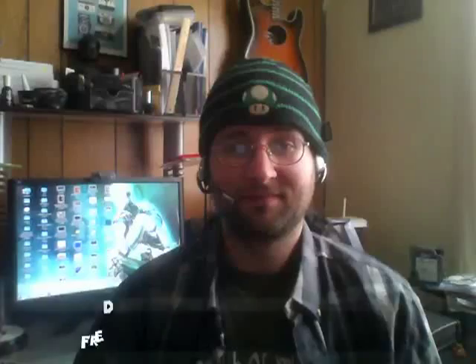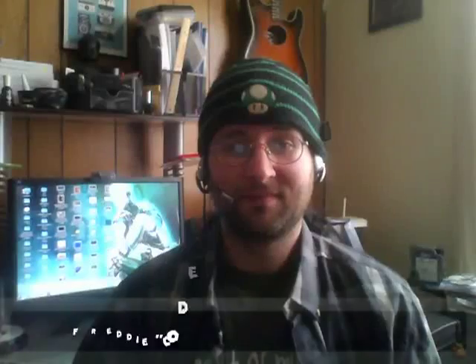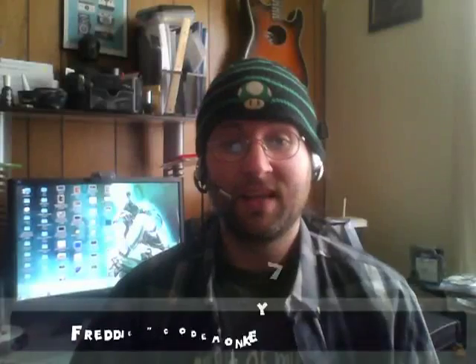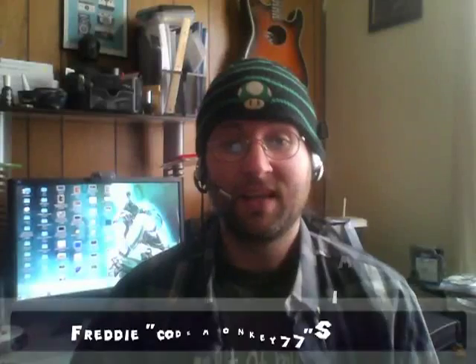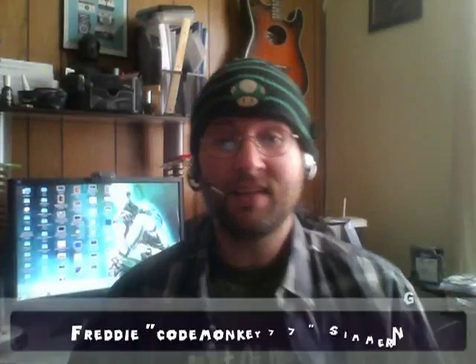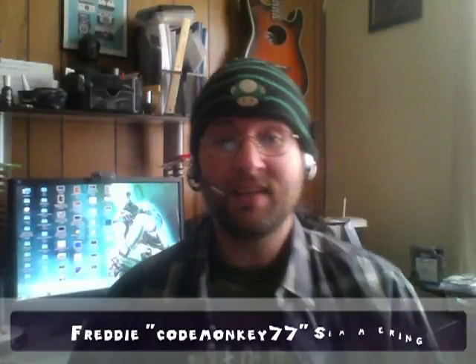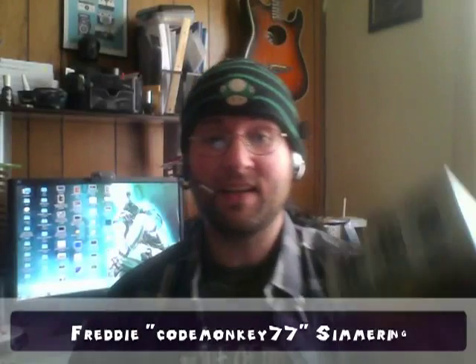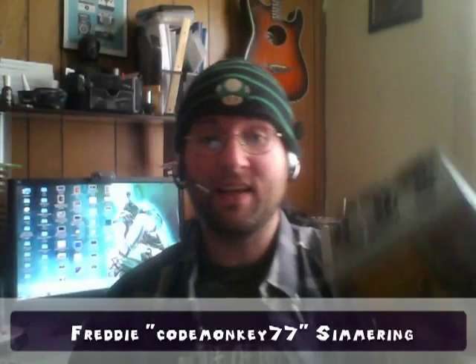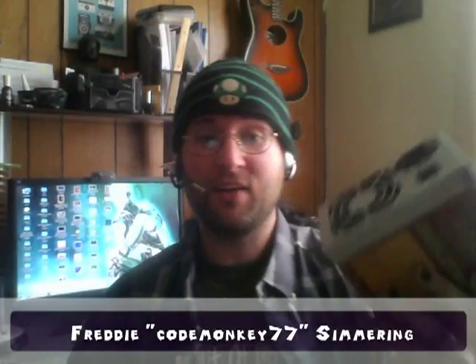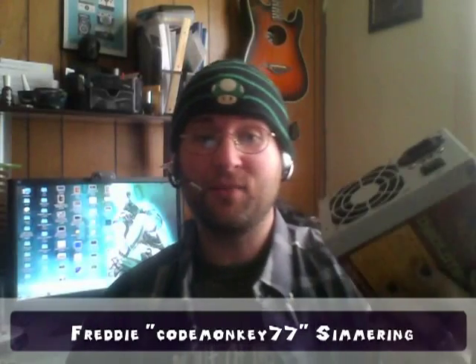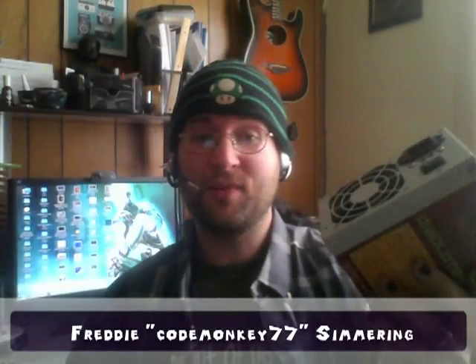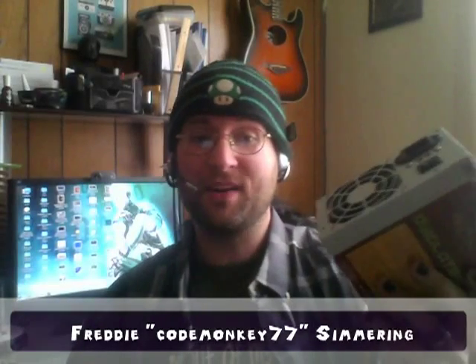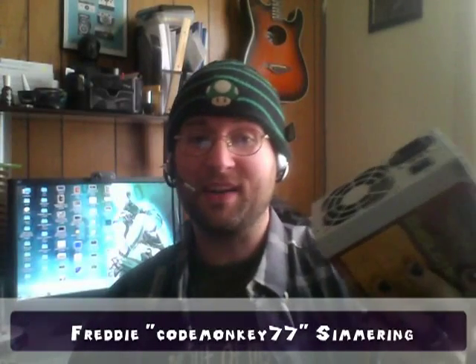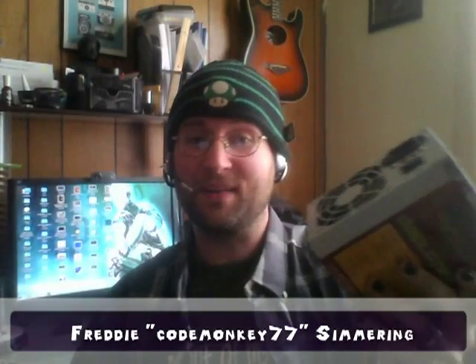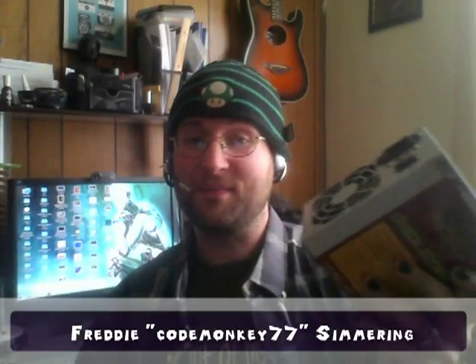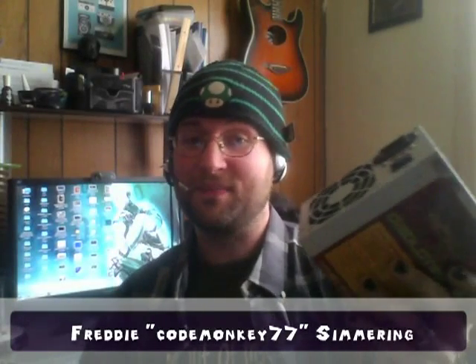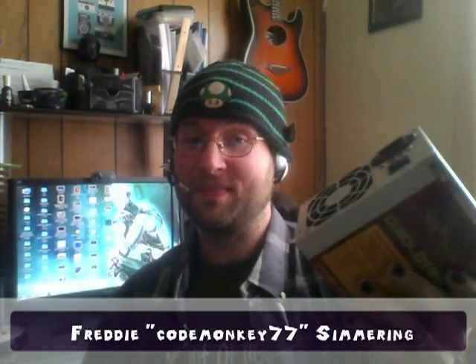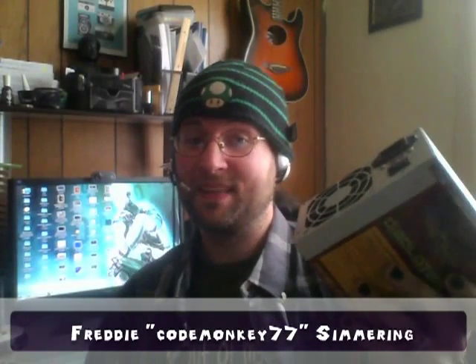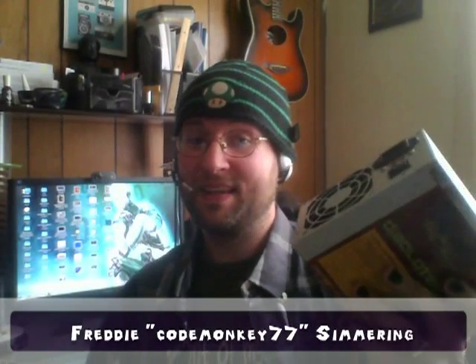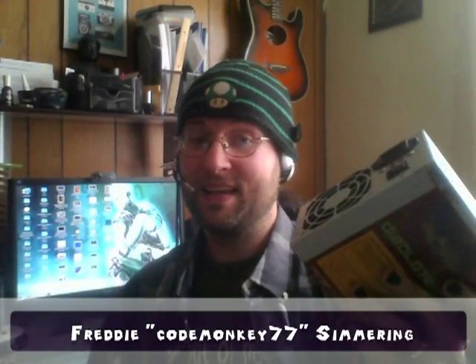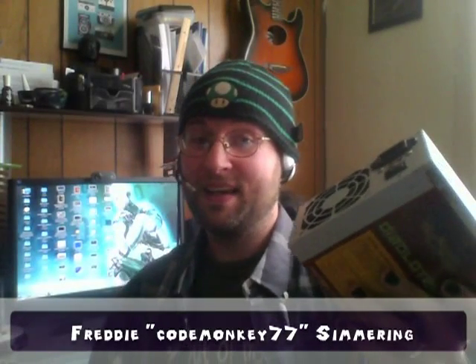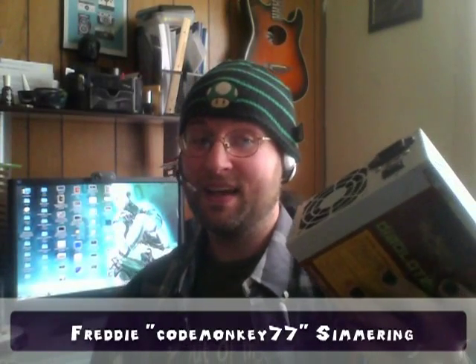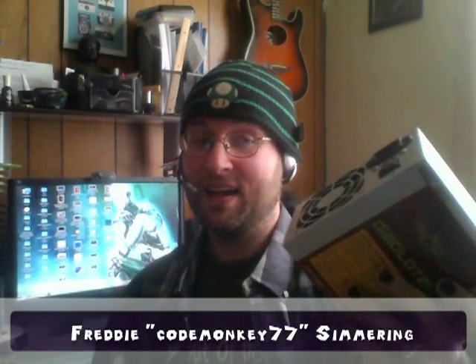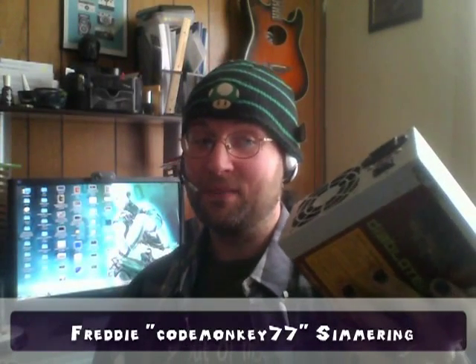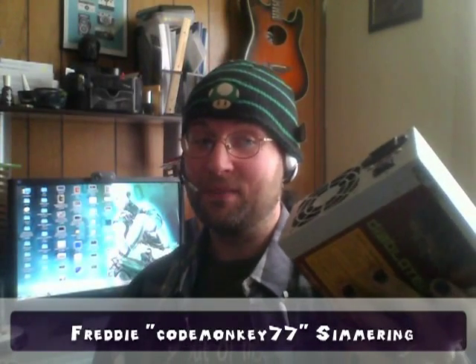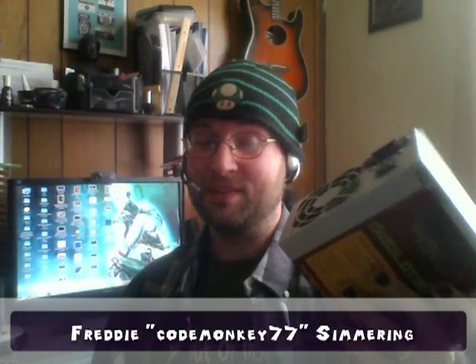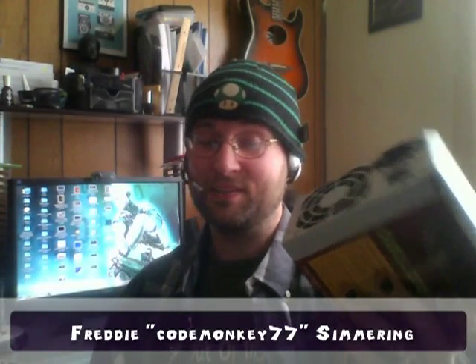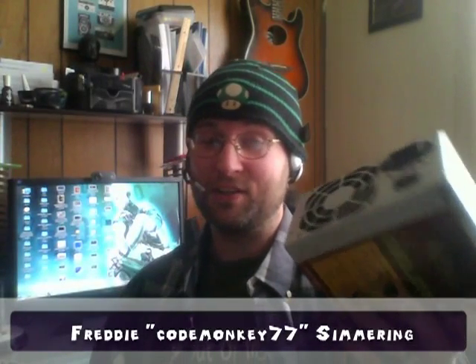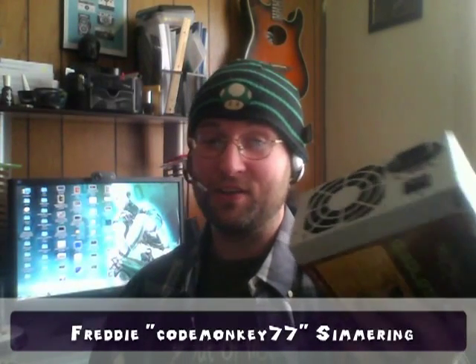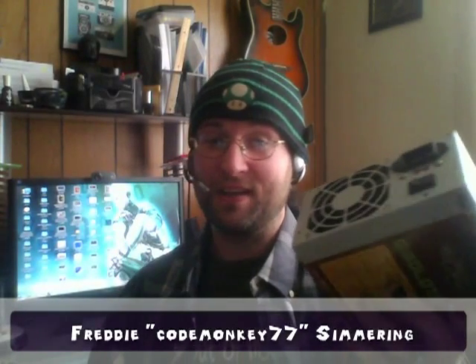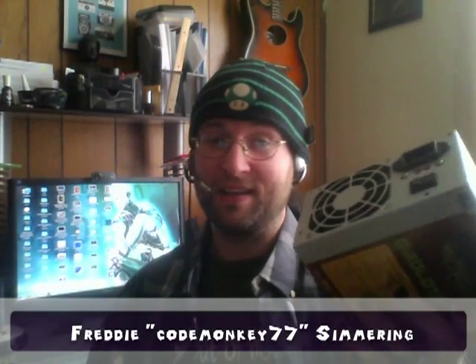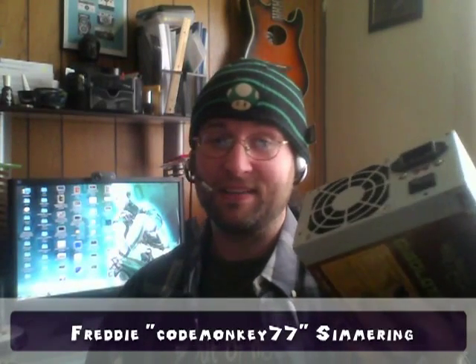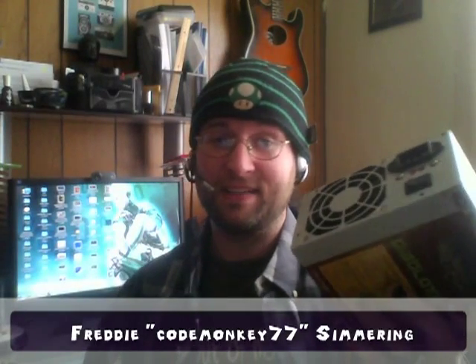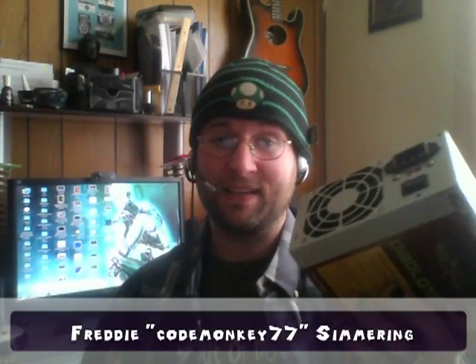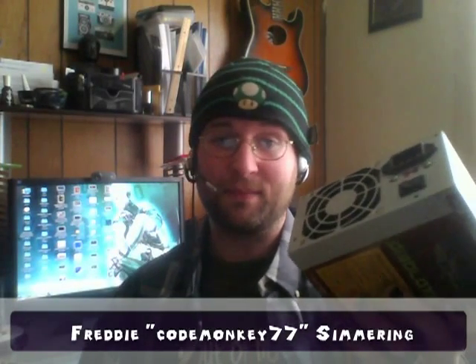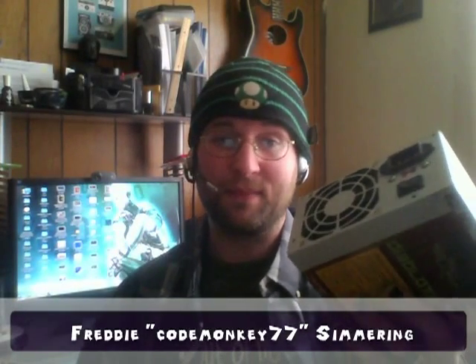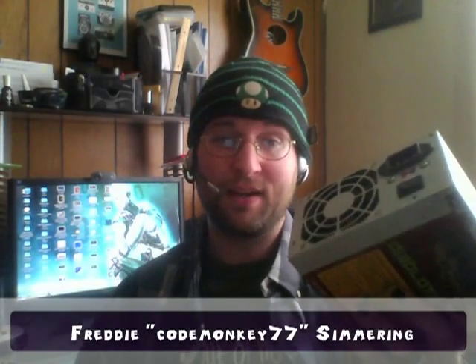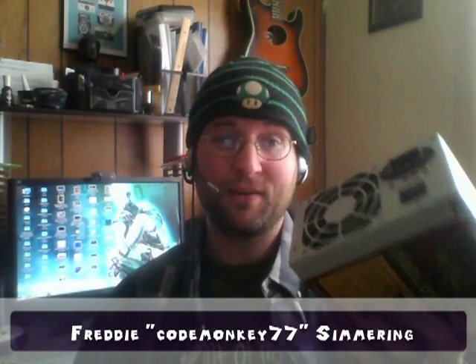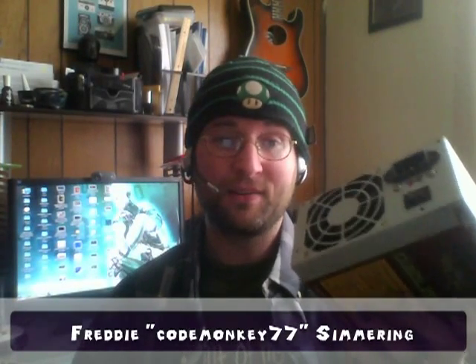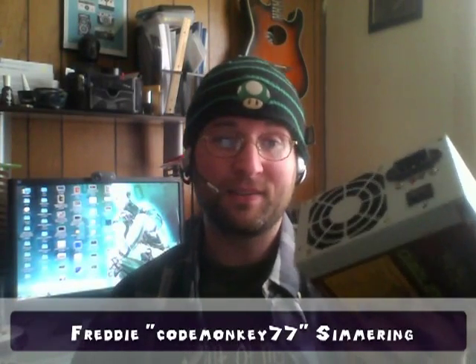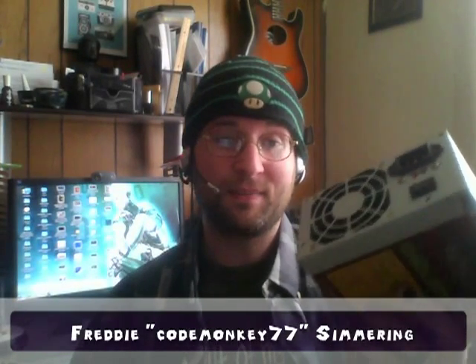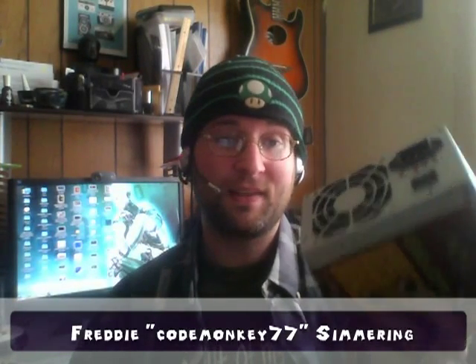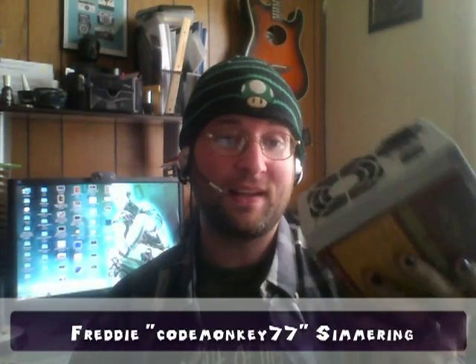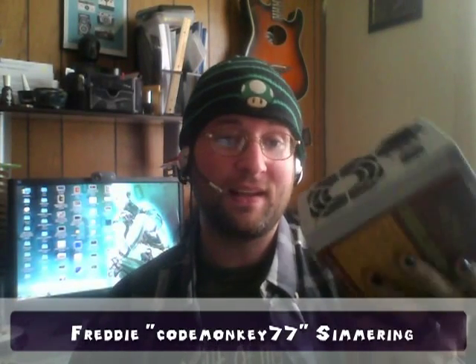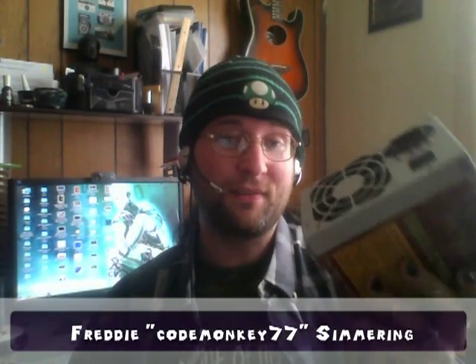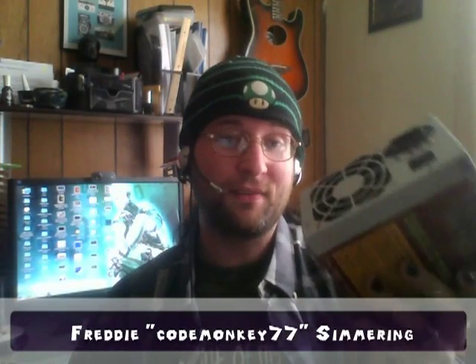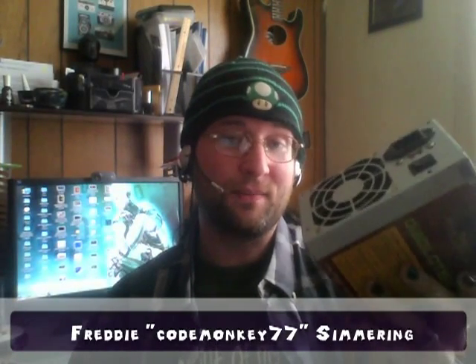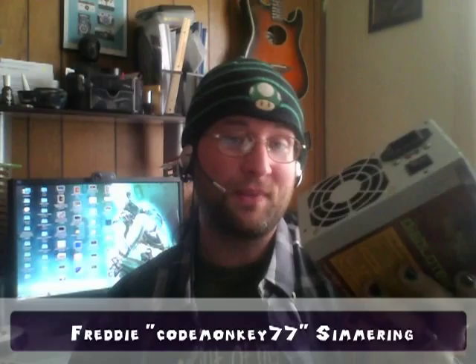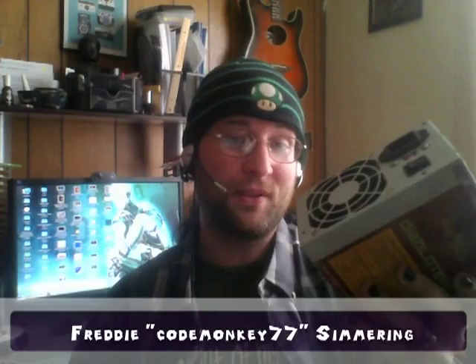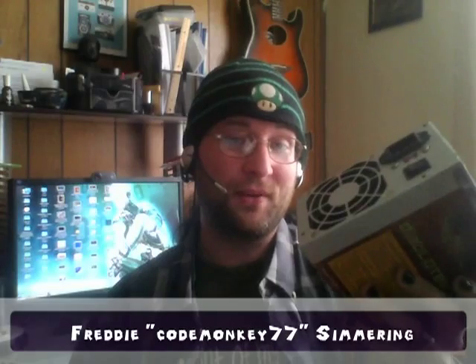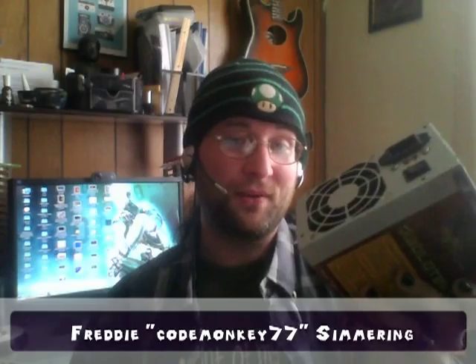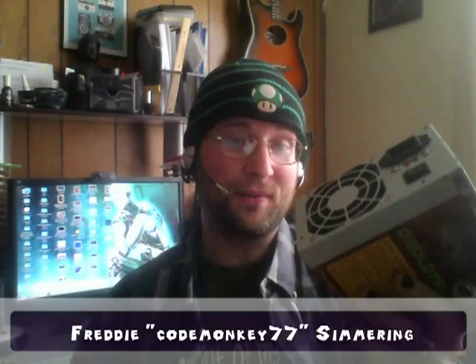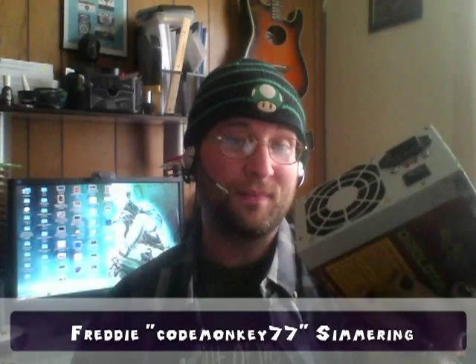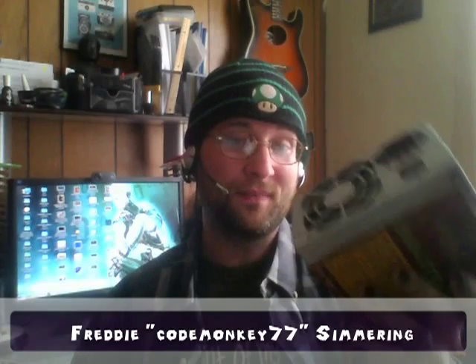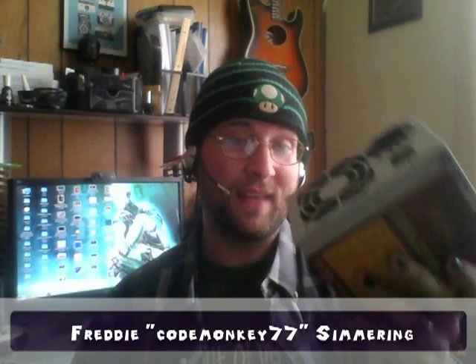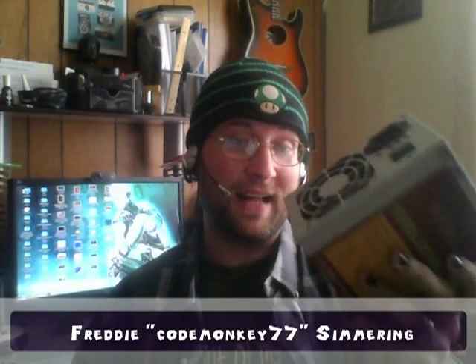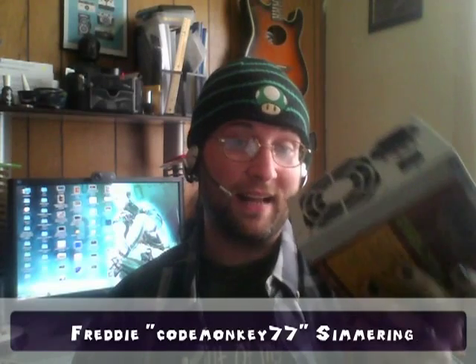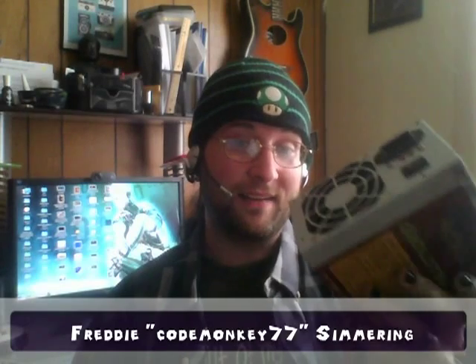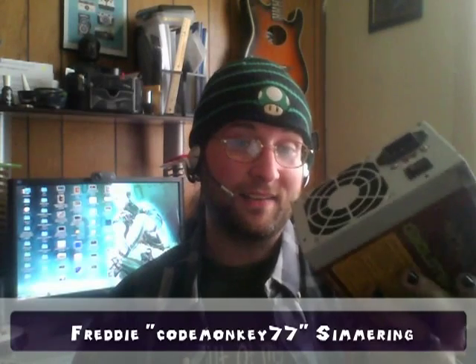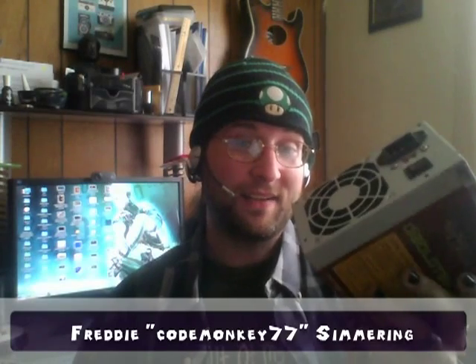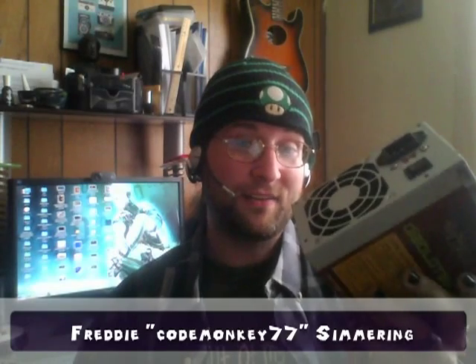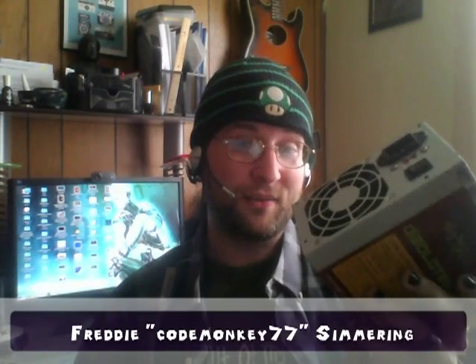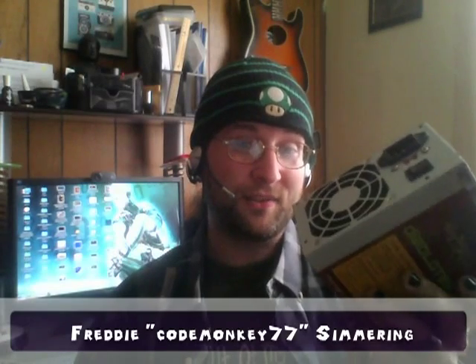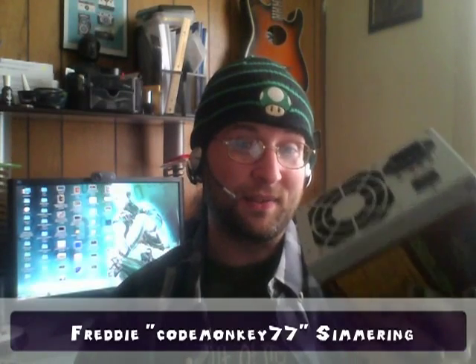Today on 1UP, I'm going to show you how to take a power supply out of a computer, add a toggle switch, and use it in other projects.